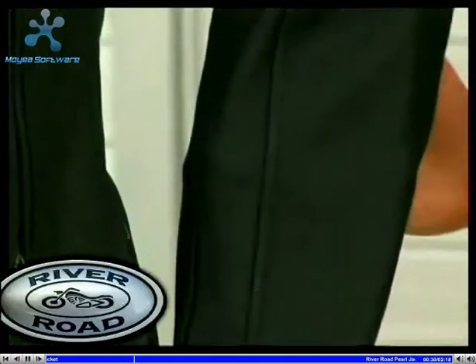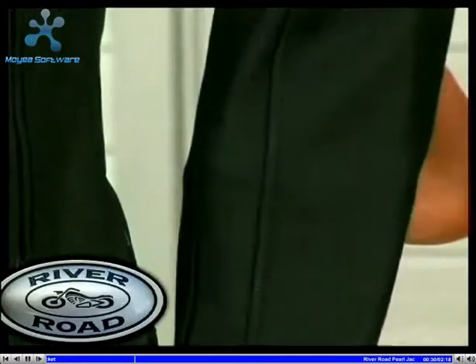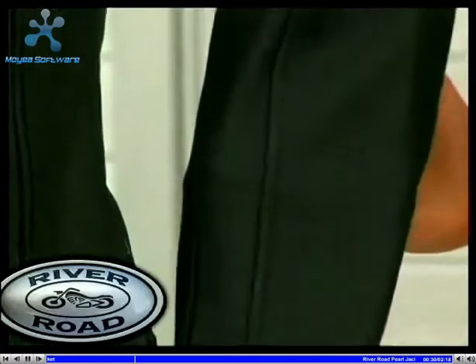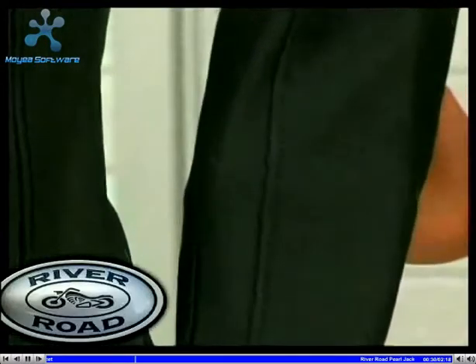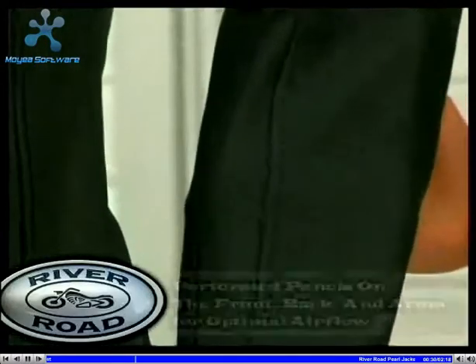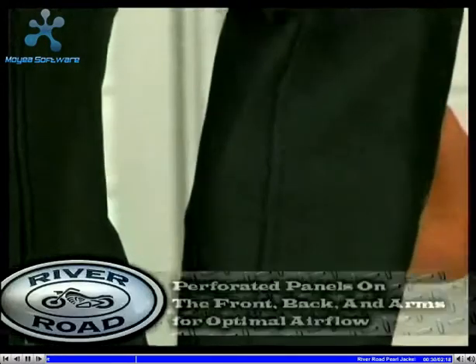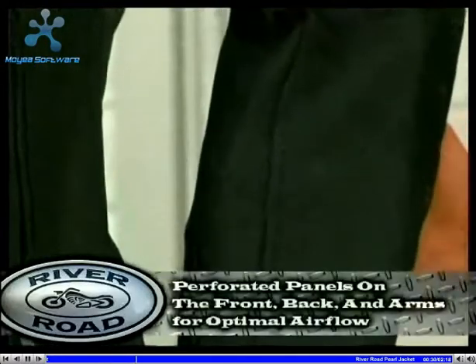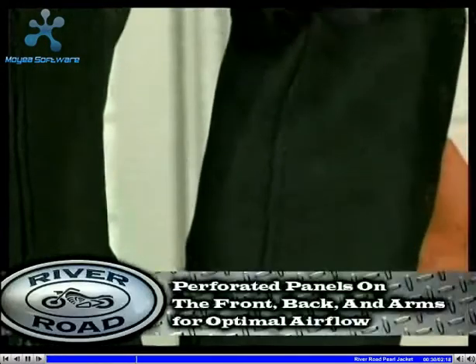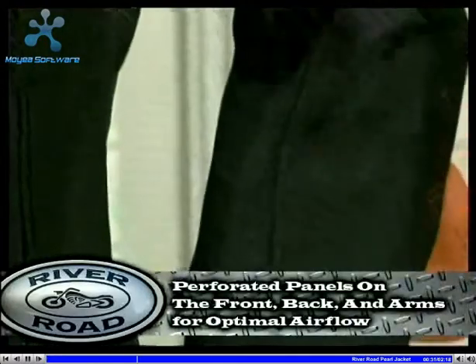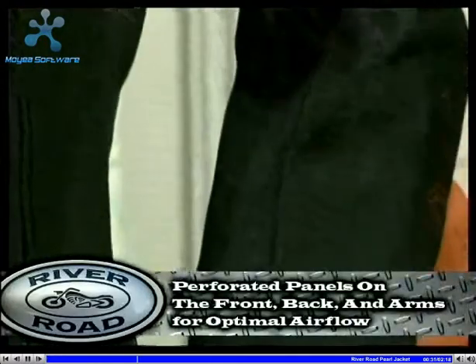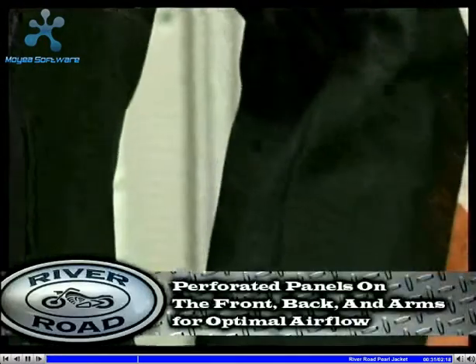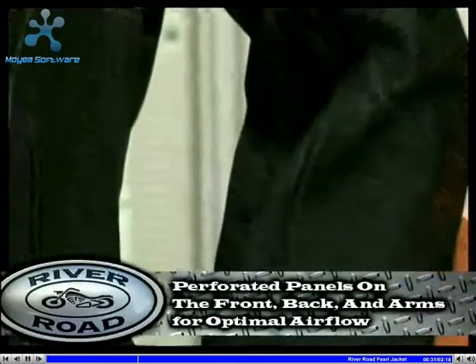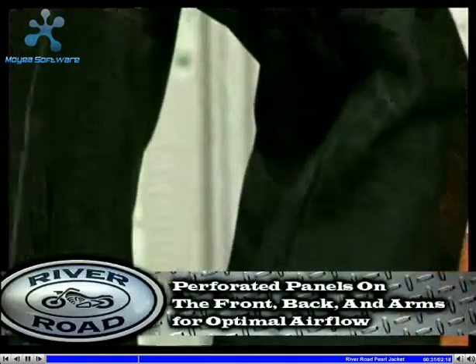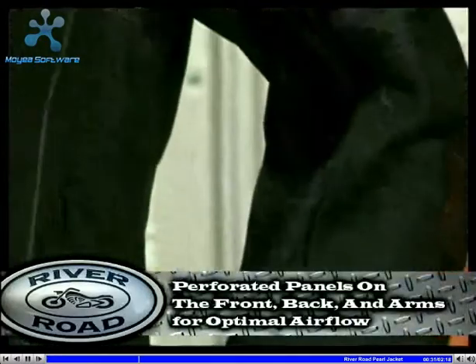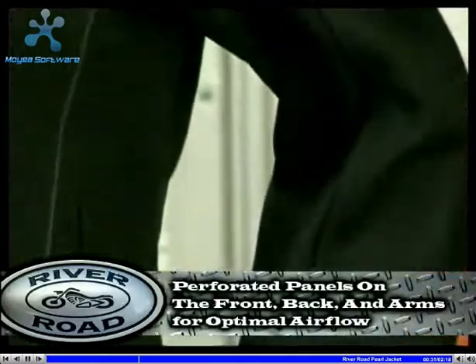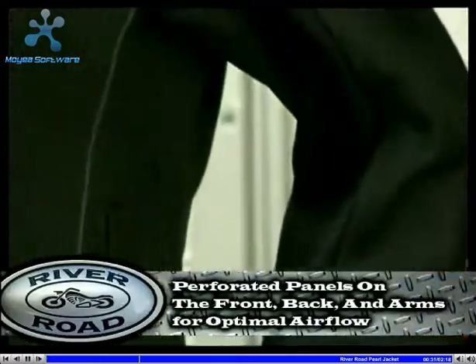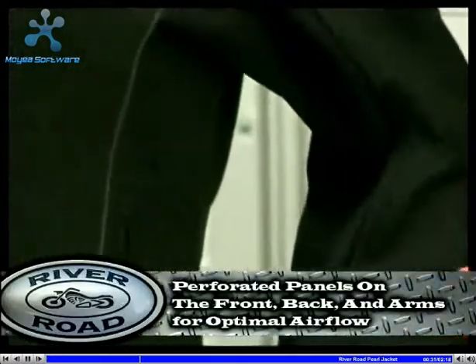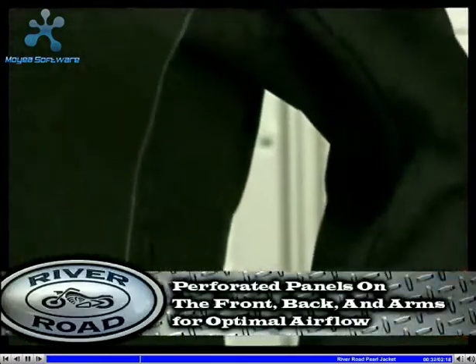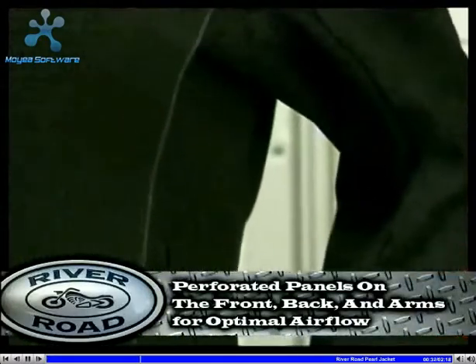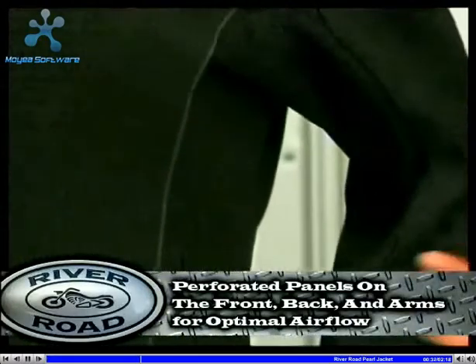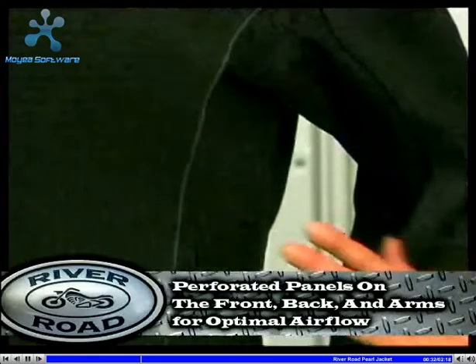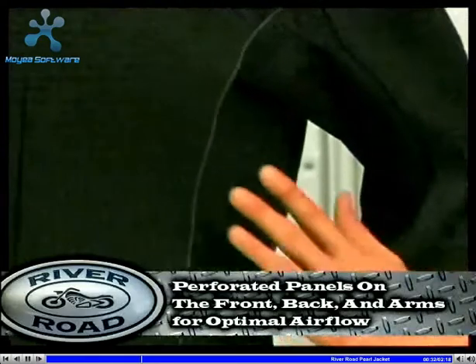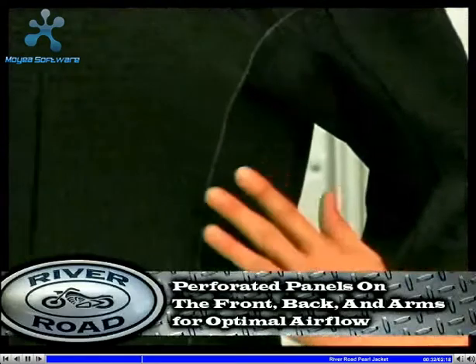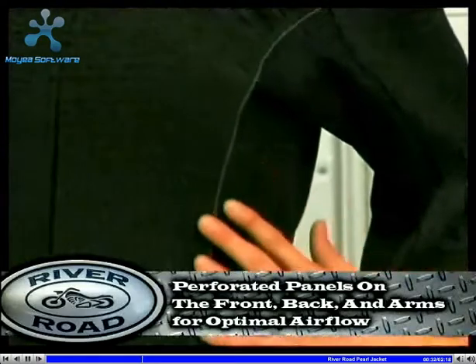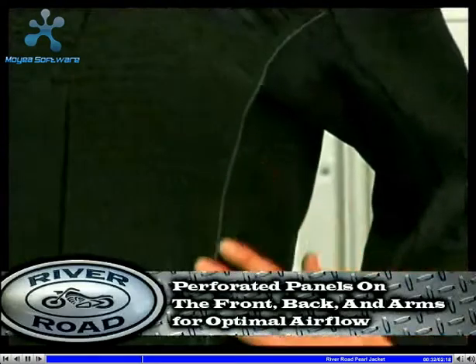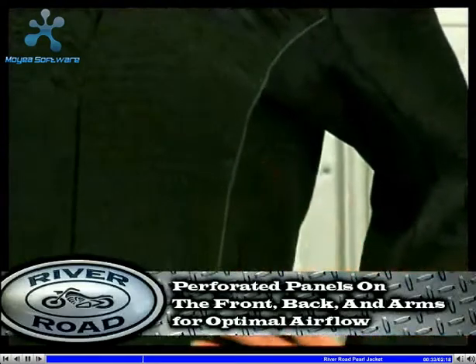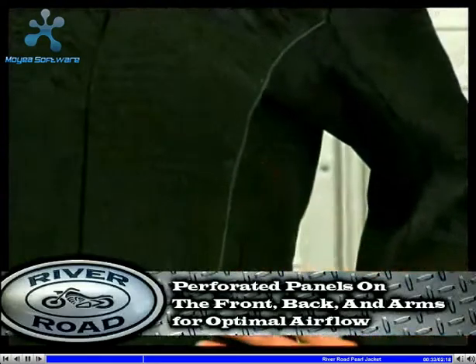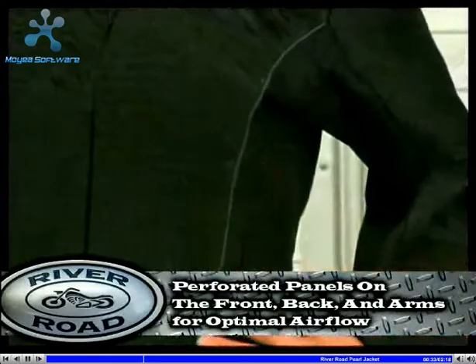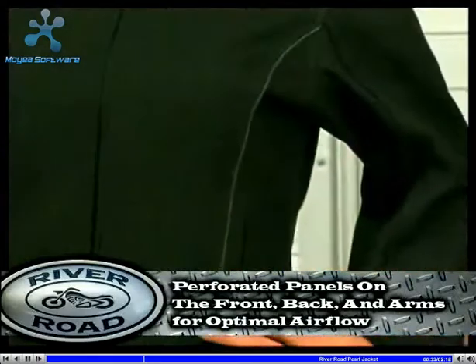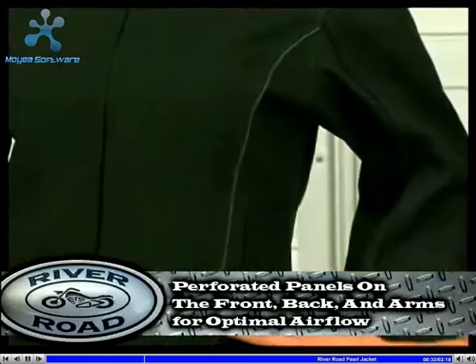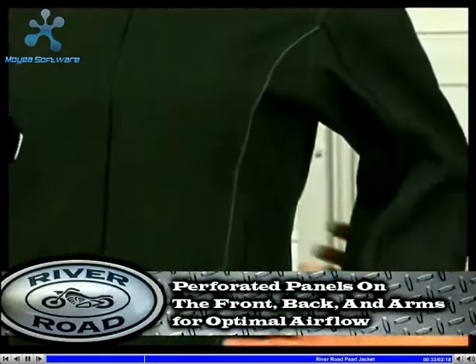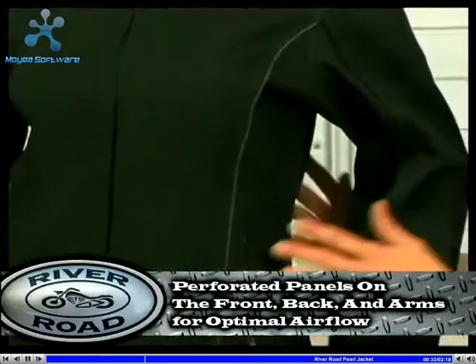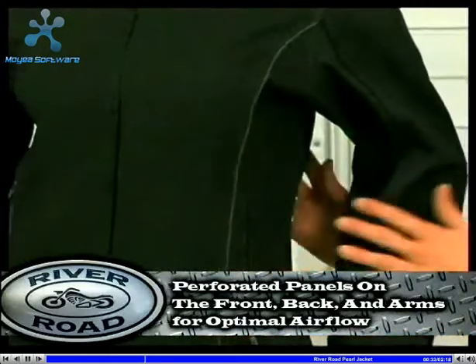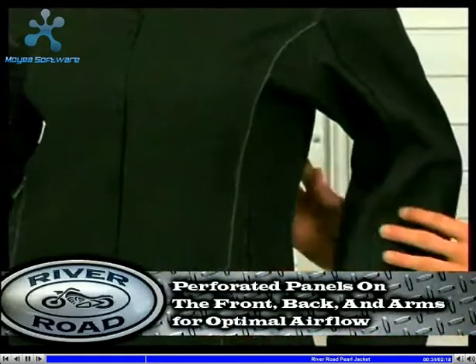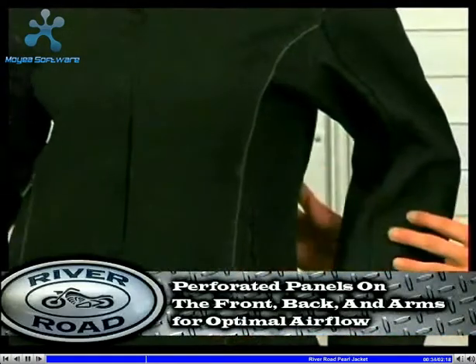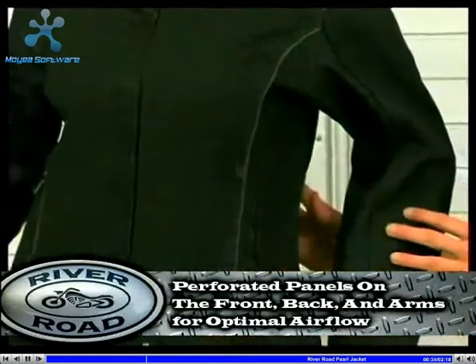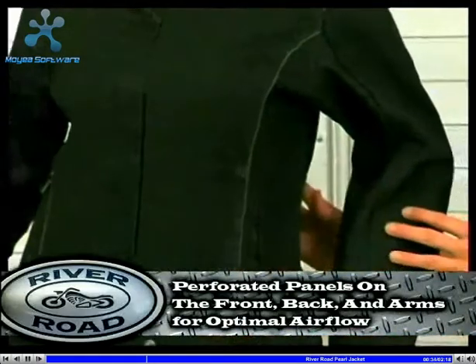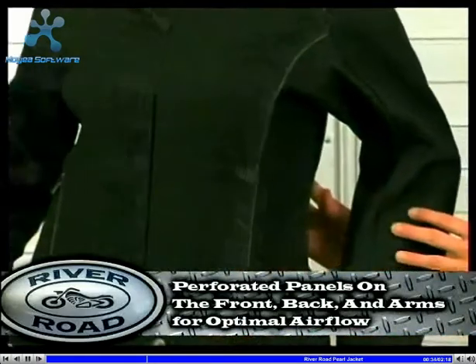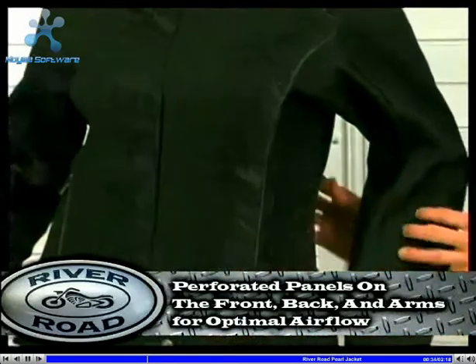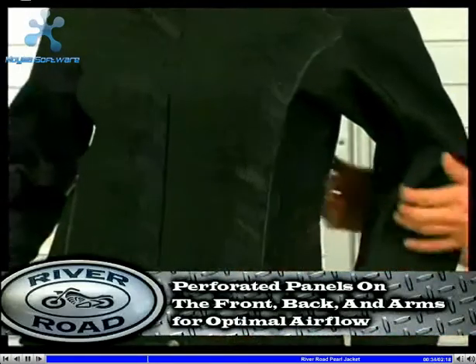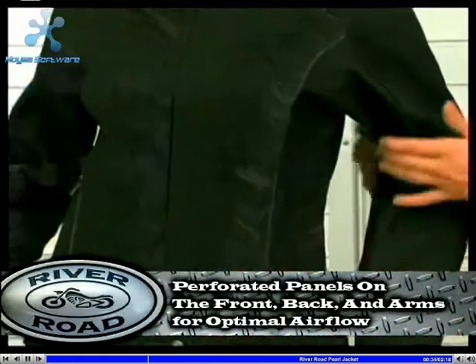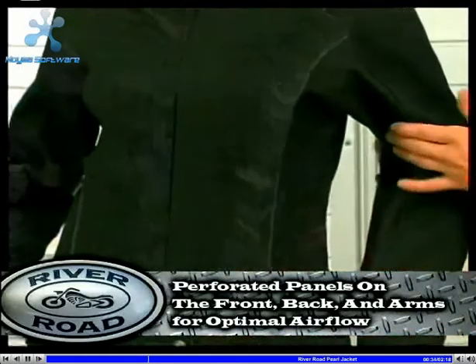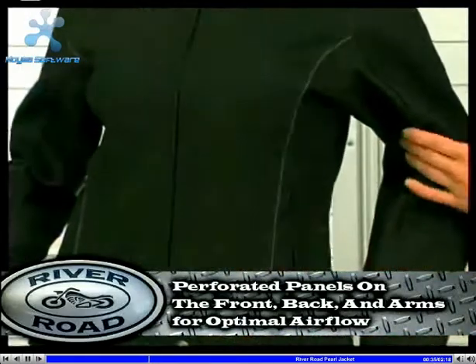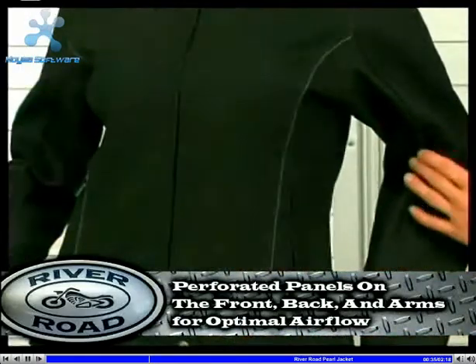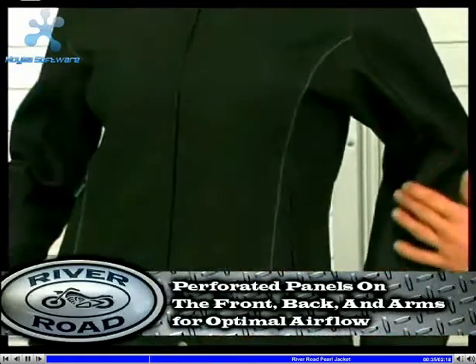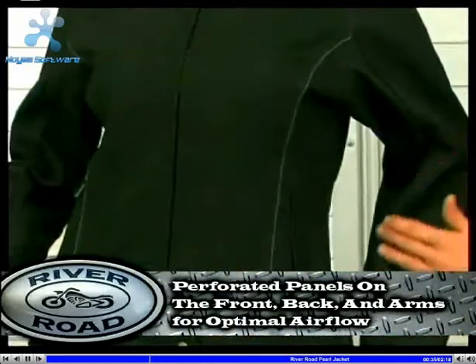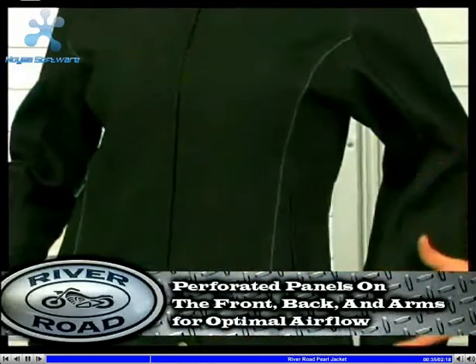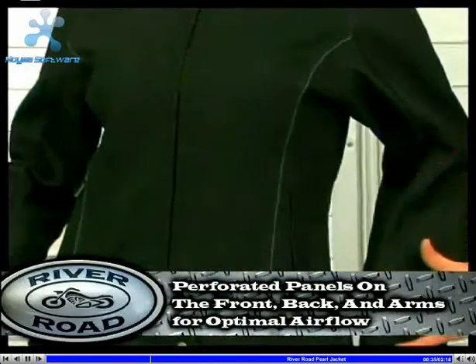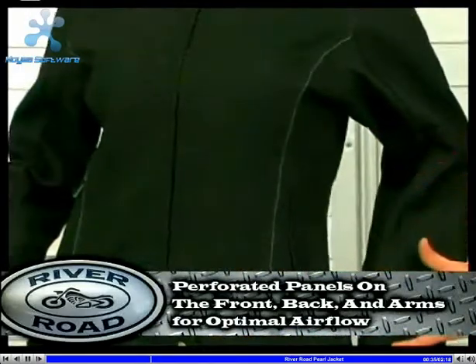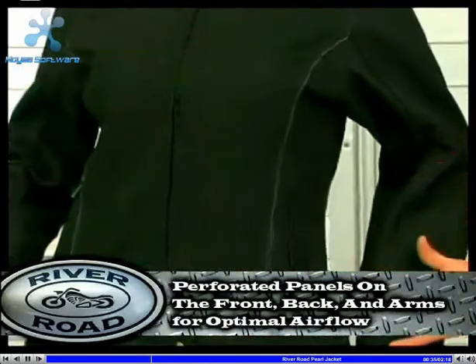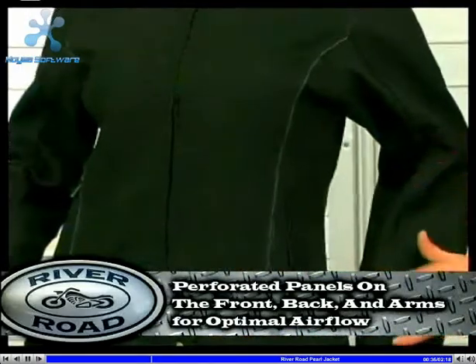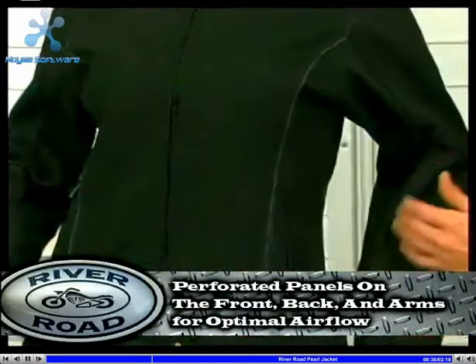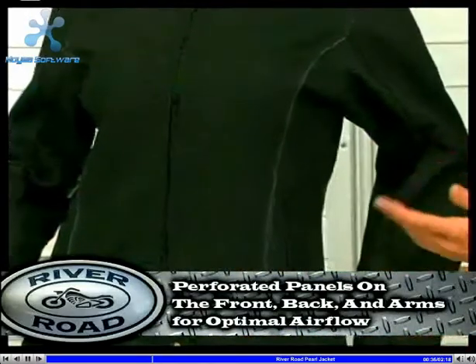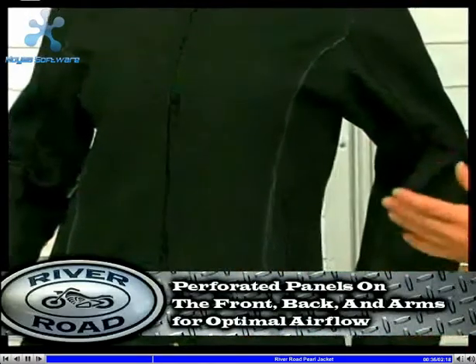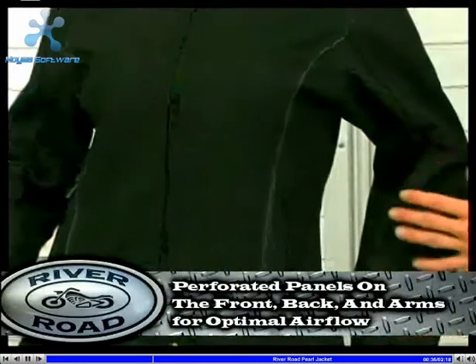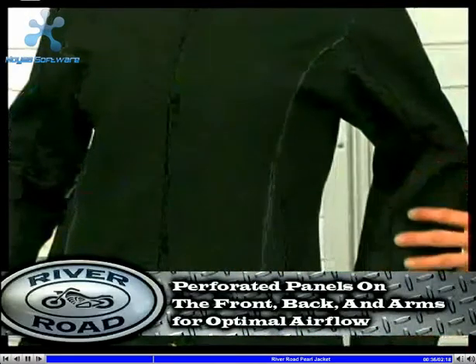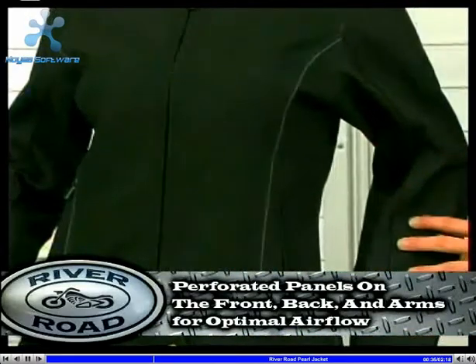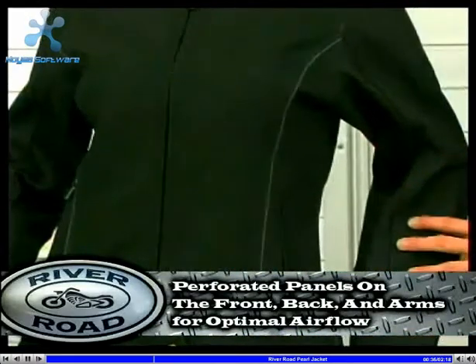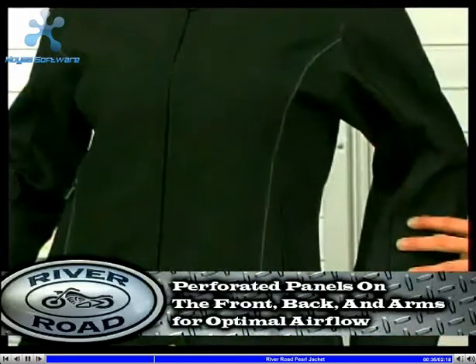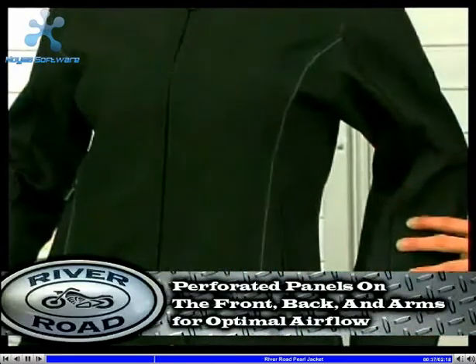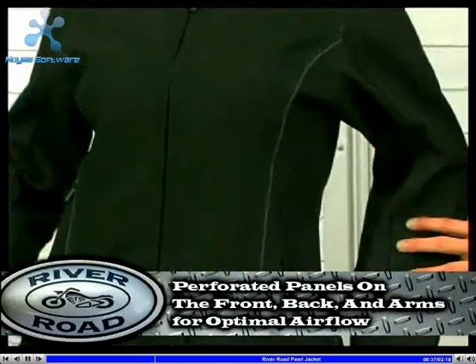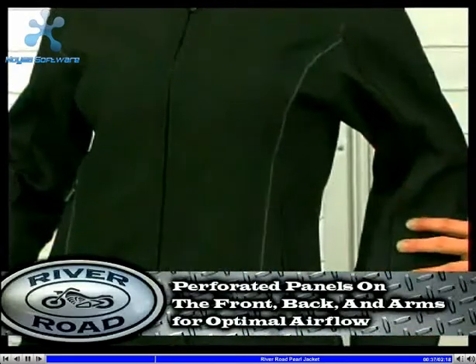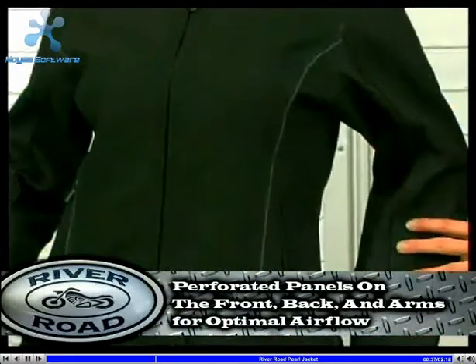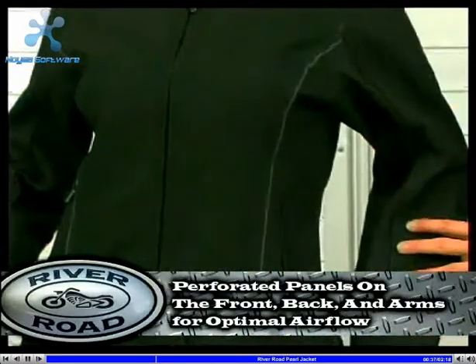The Pearl has fully perforated panels front, back, and under the arms to allow maximum airflow.